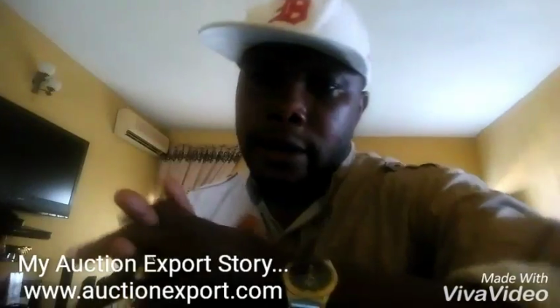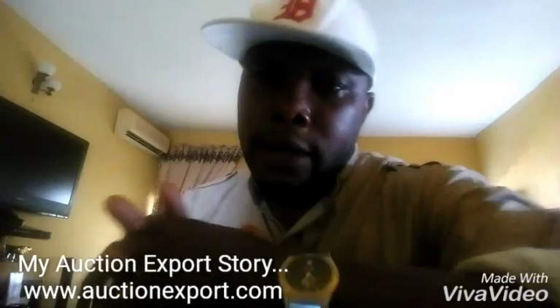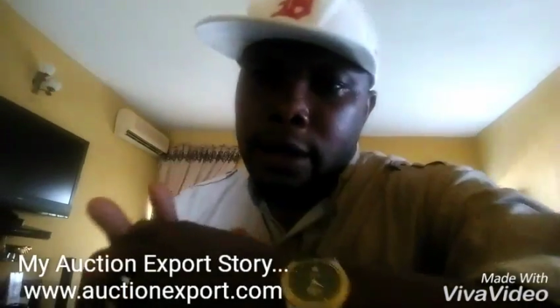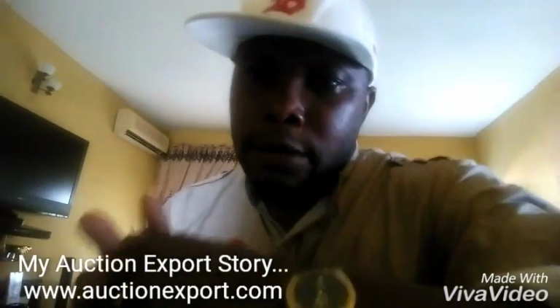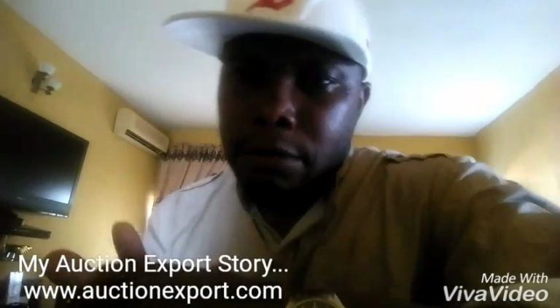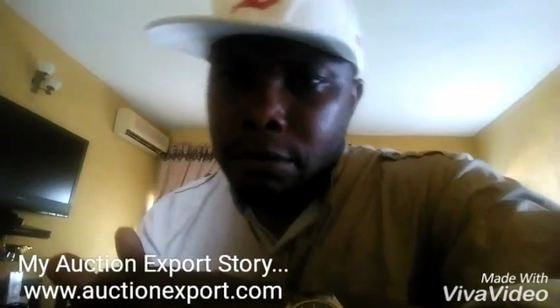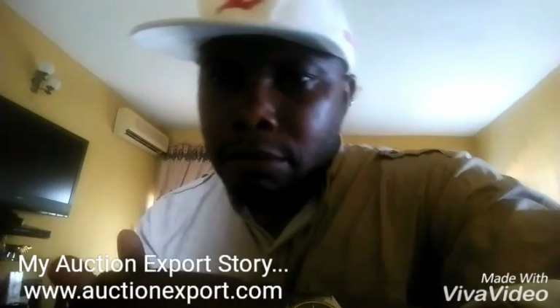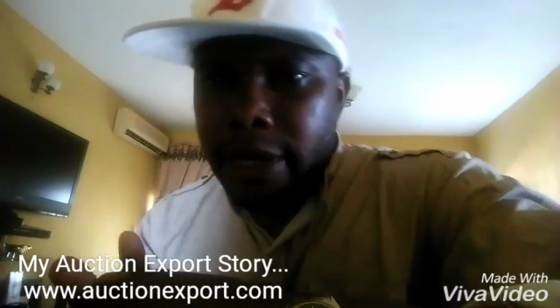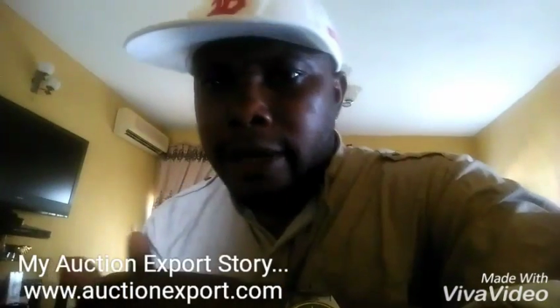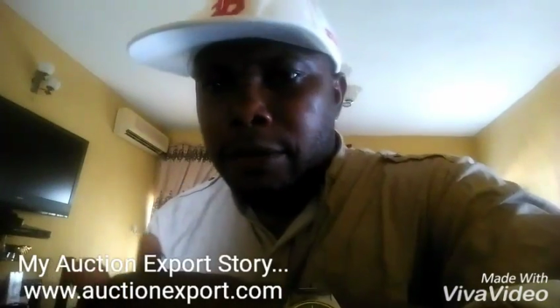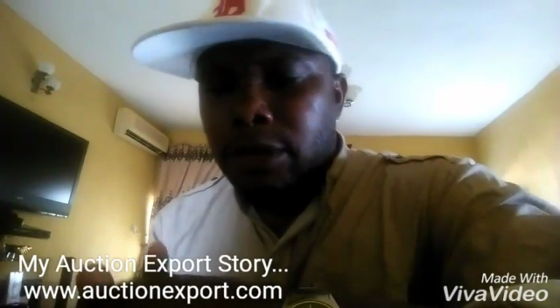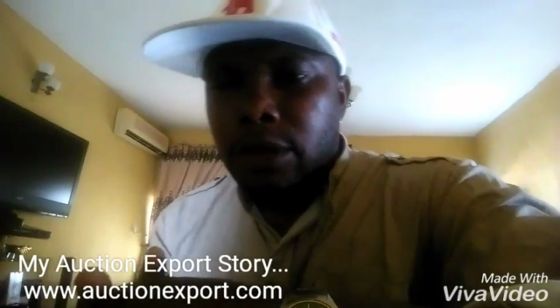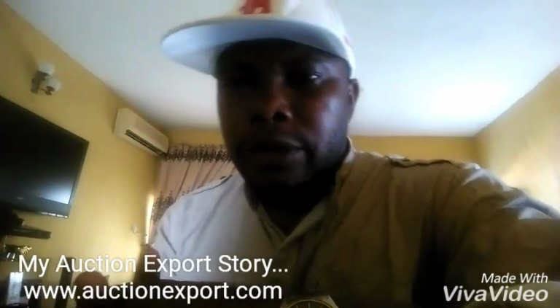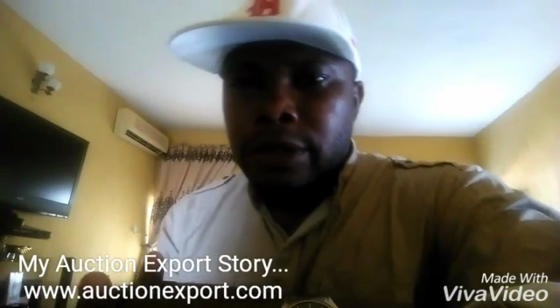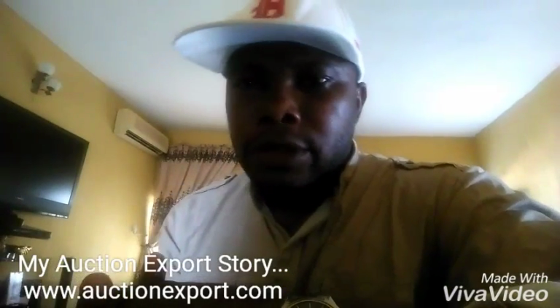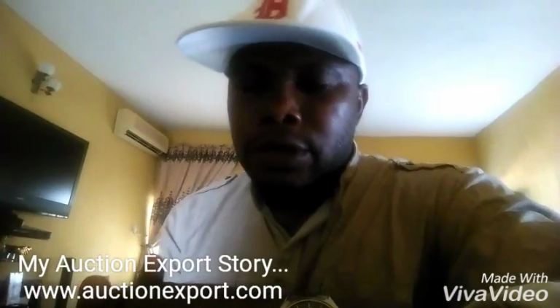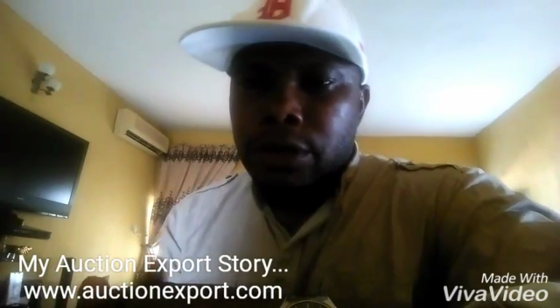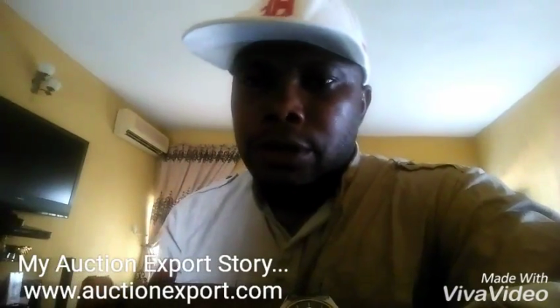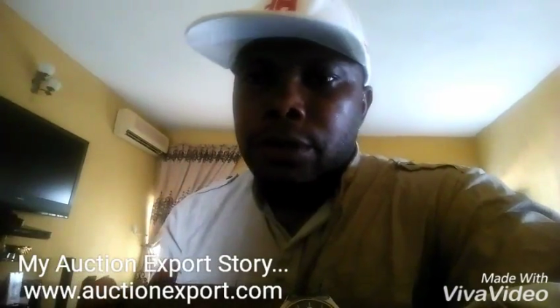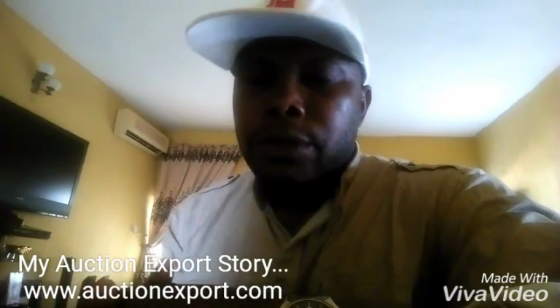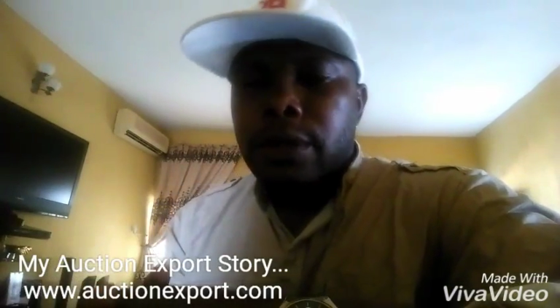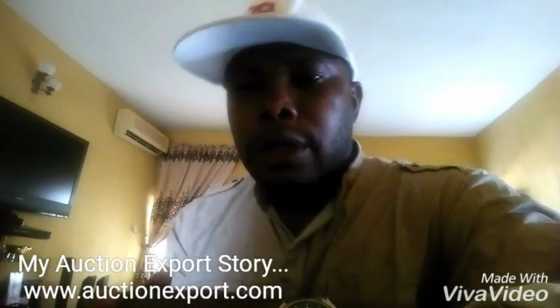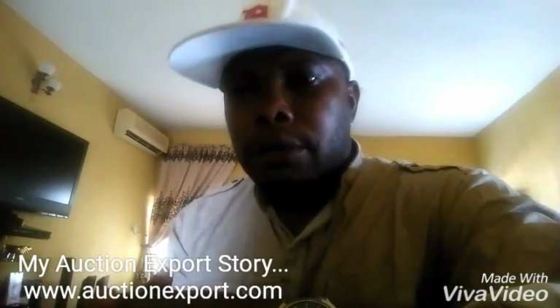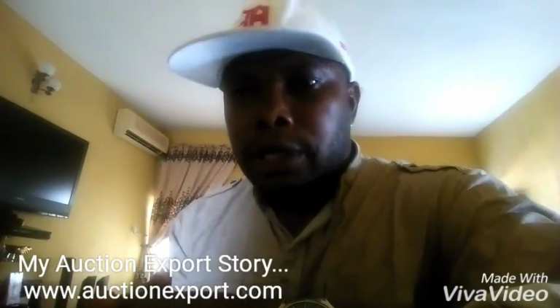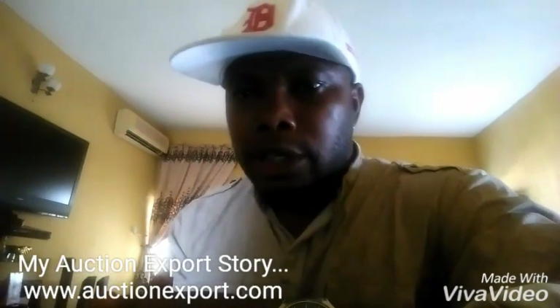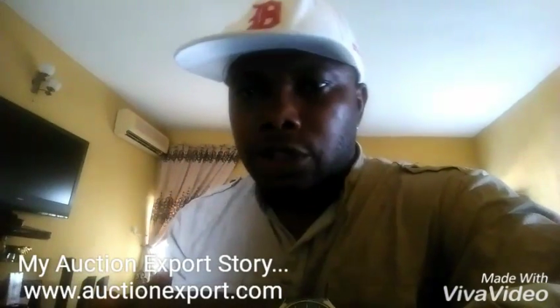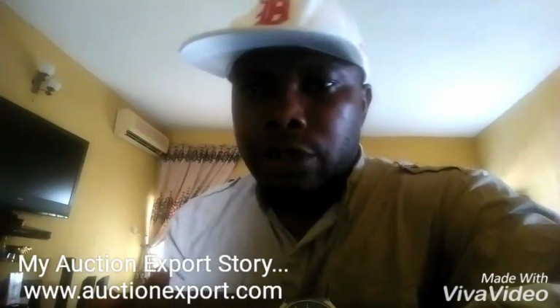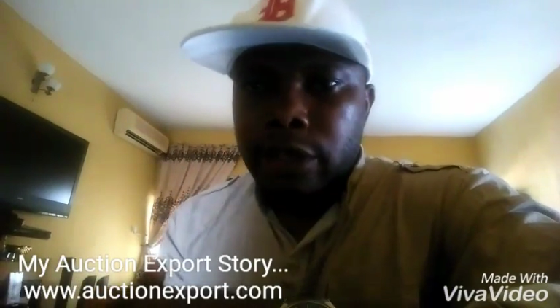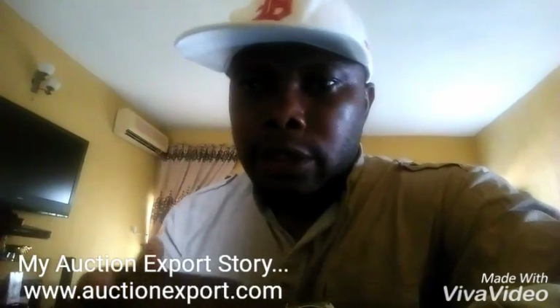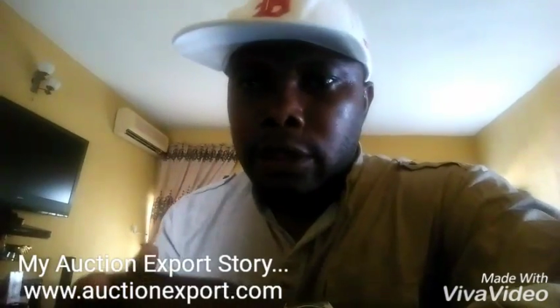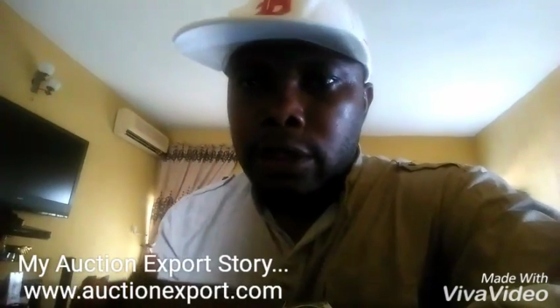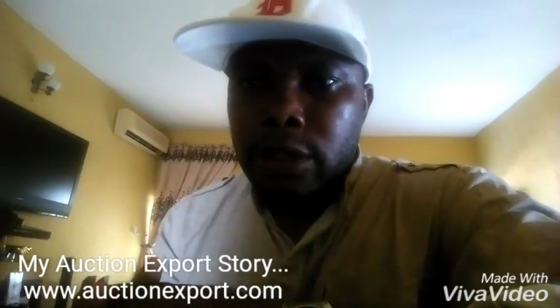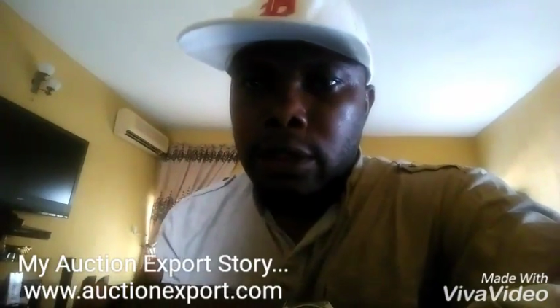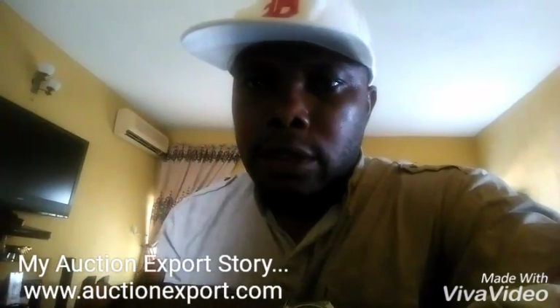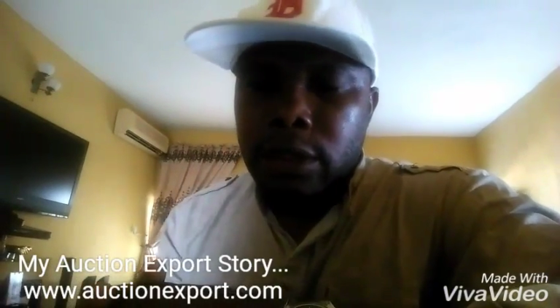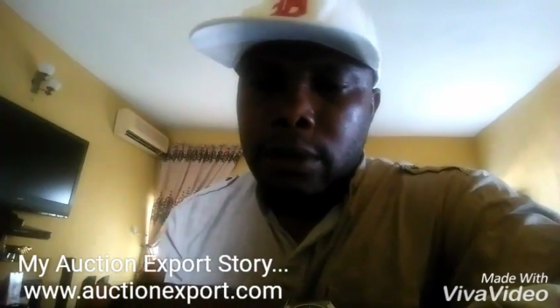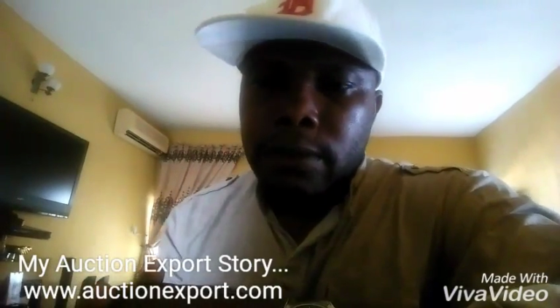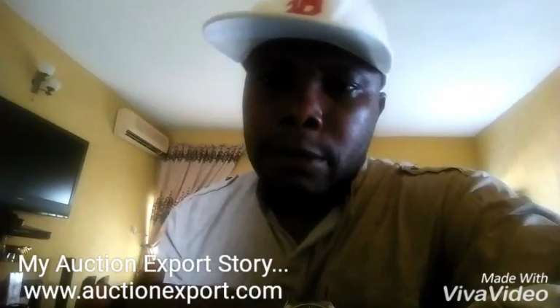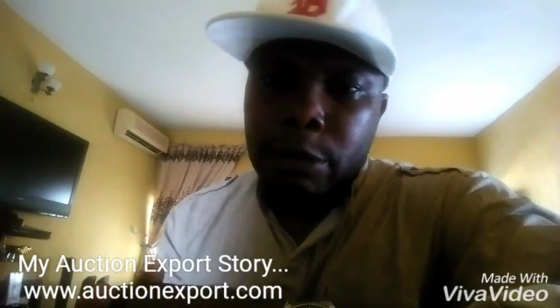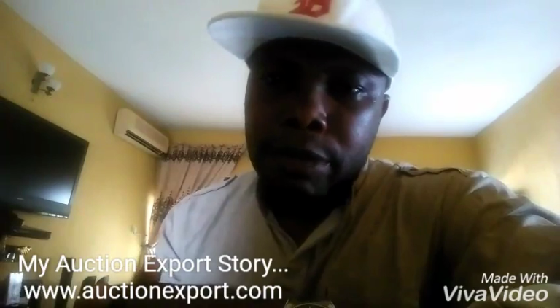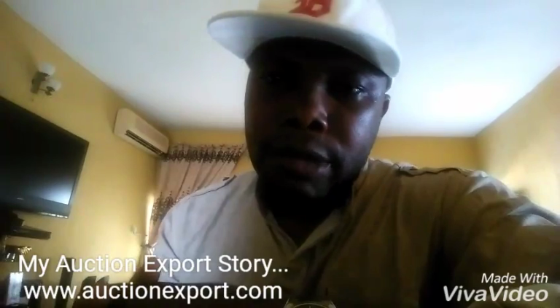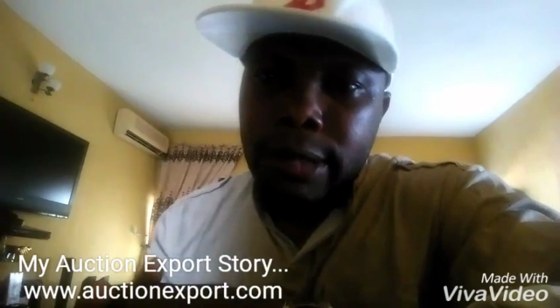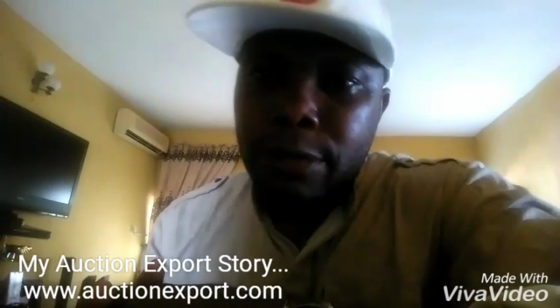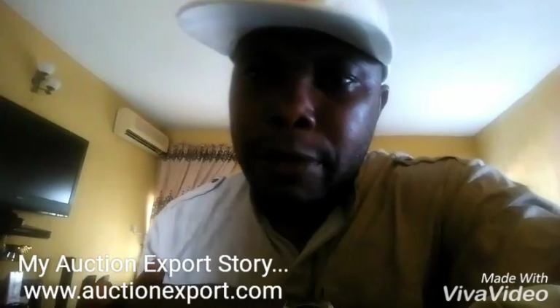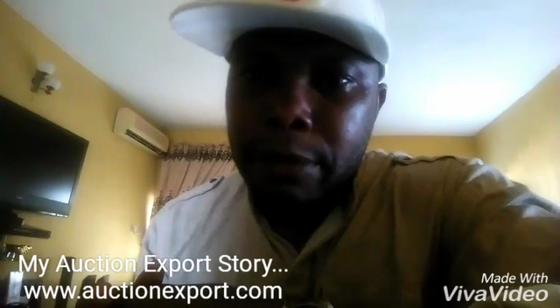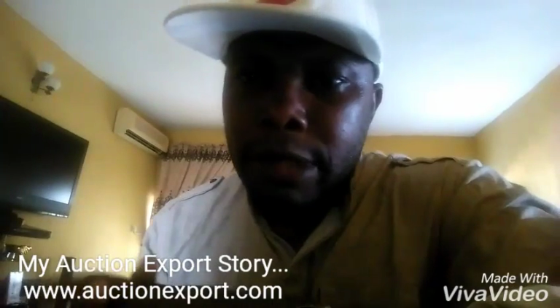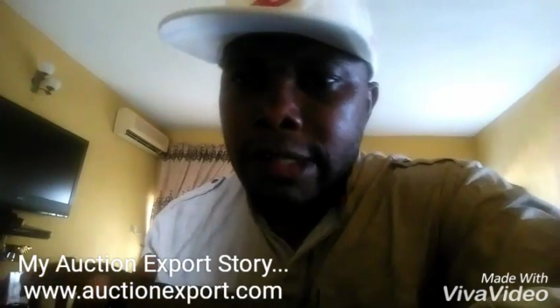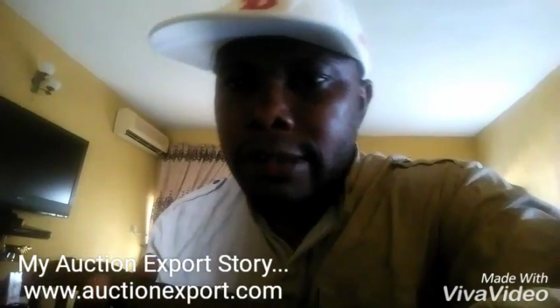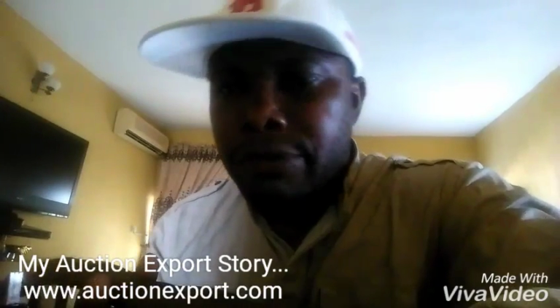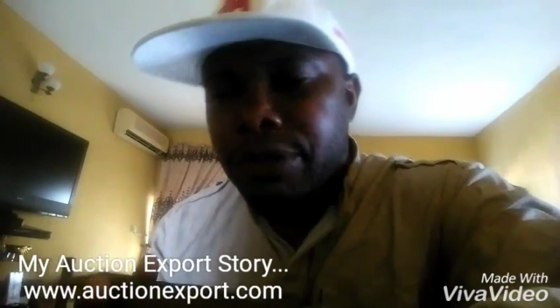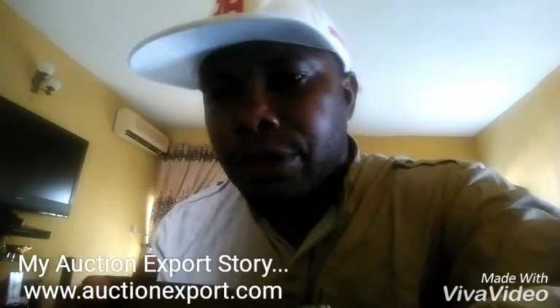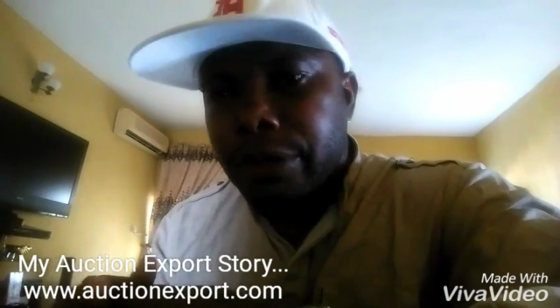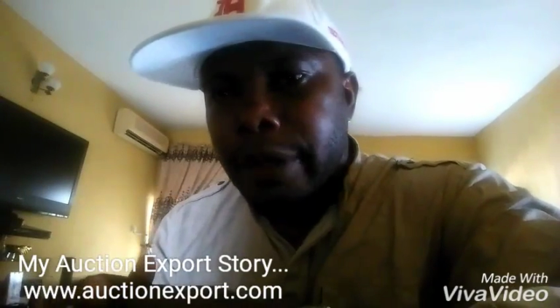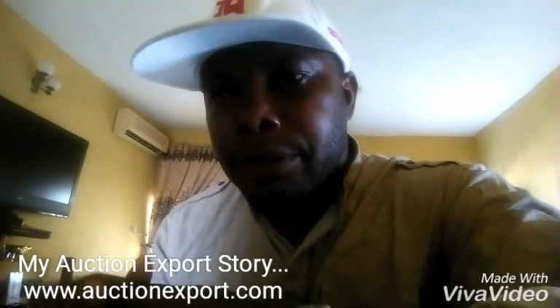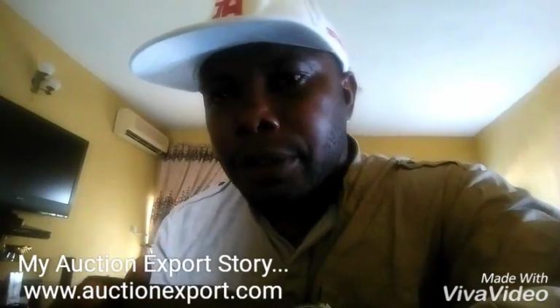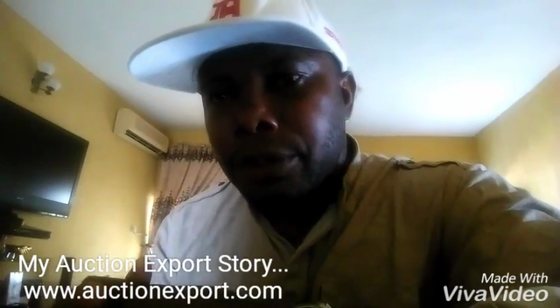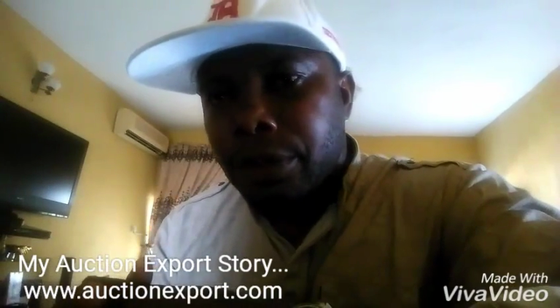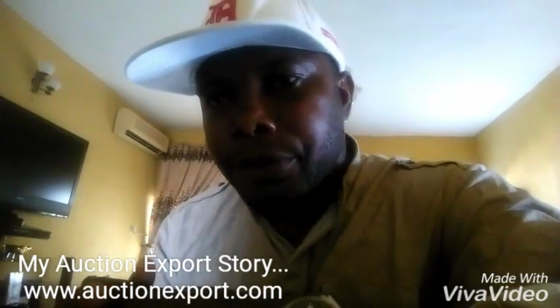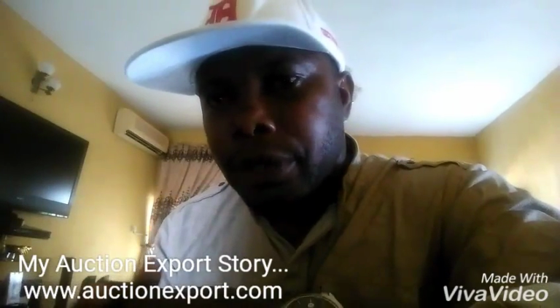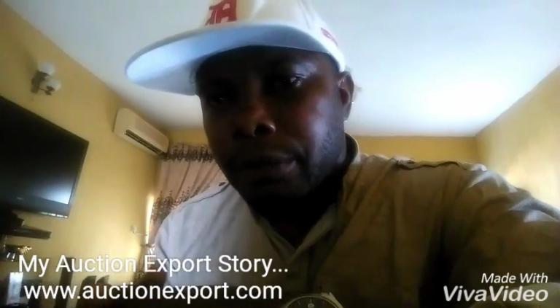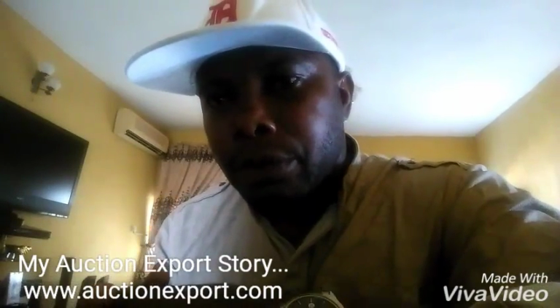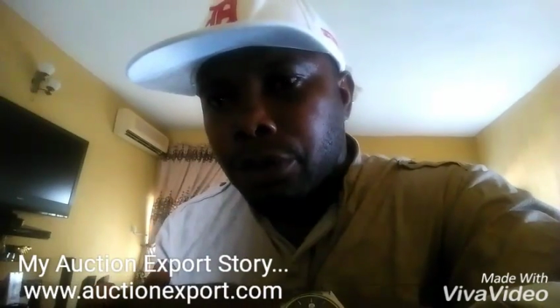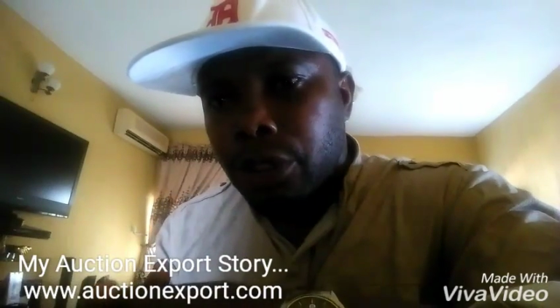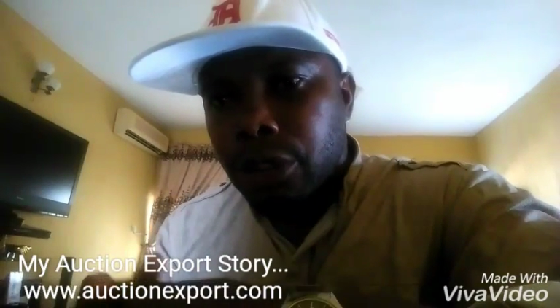Hi, my name is Lawrence Deru. I'm a Nigerian businessman based in the federal capital territory, Abuja.